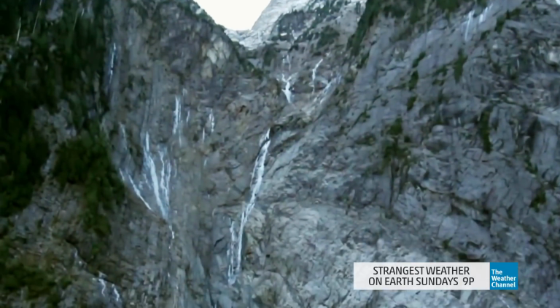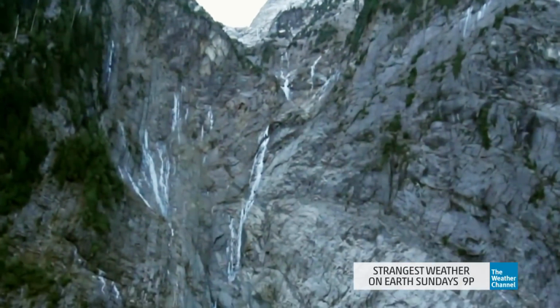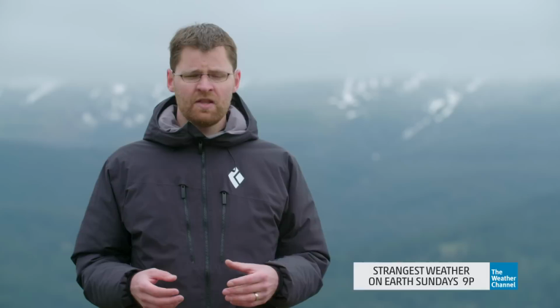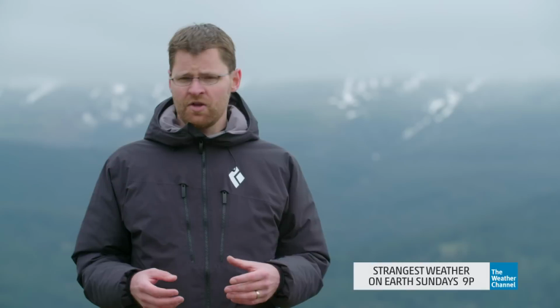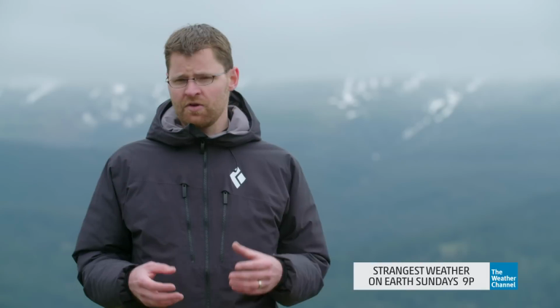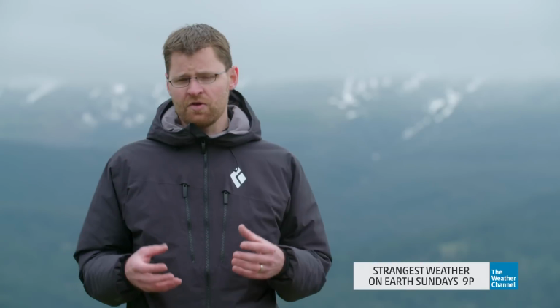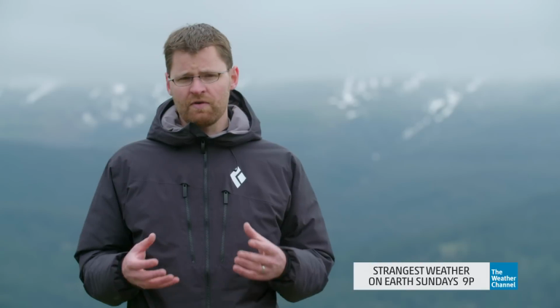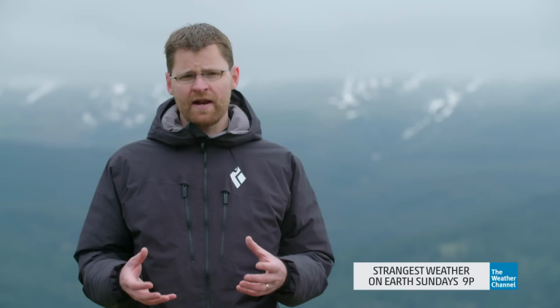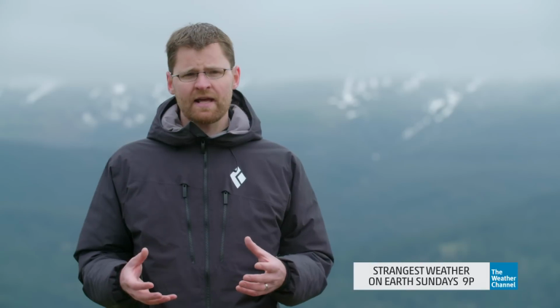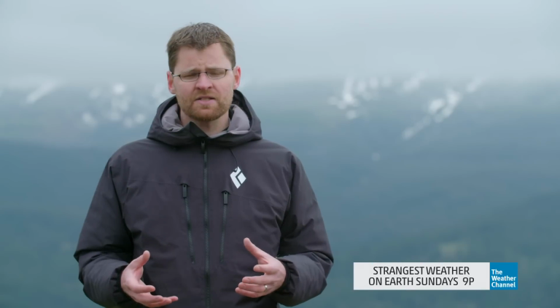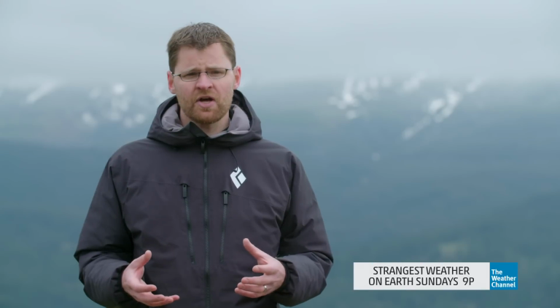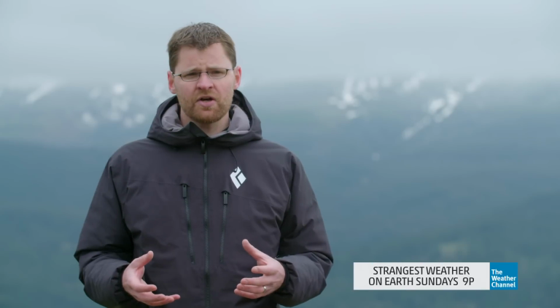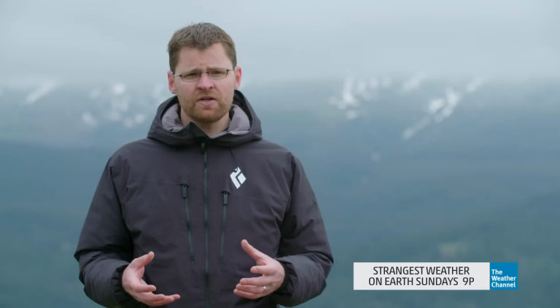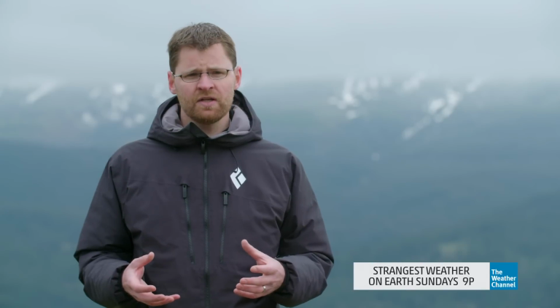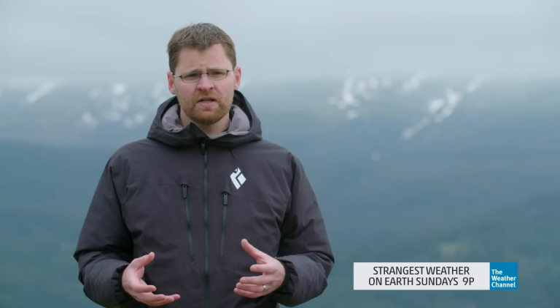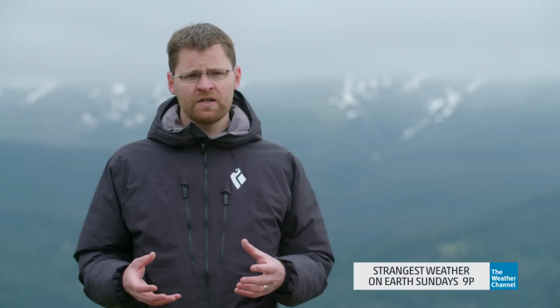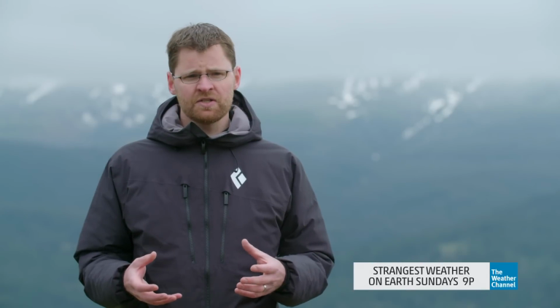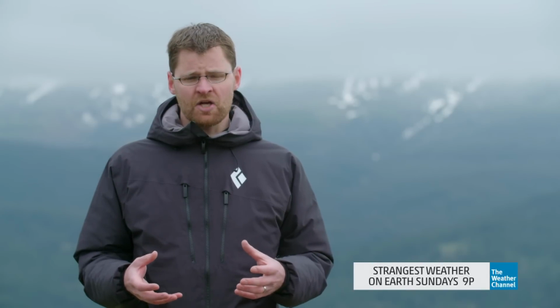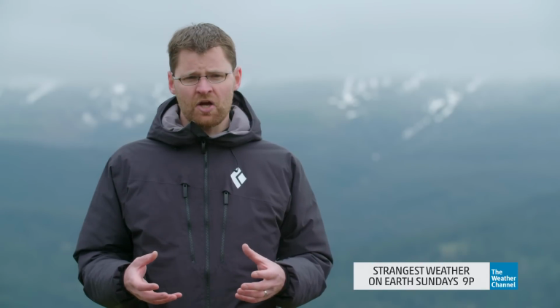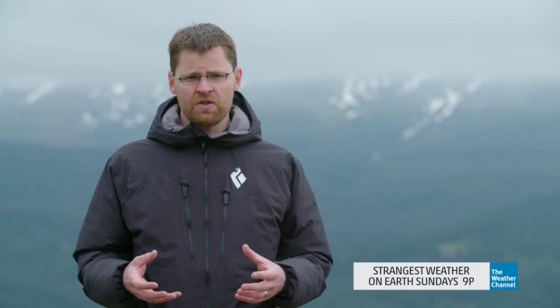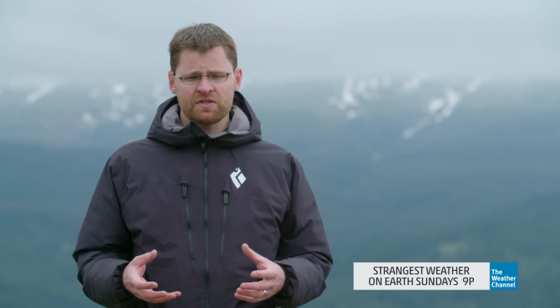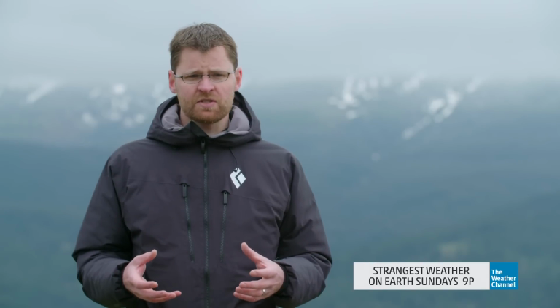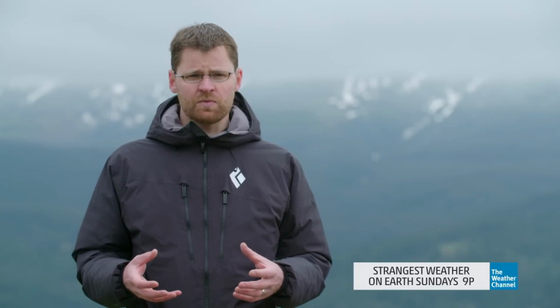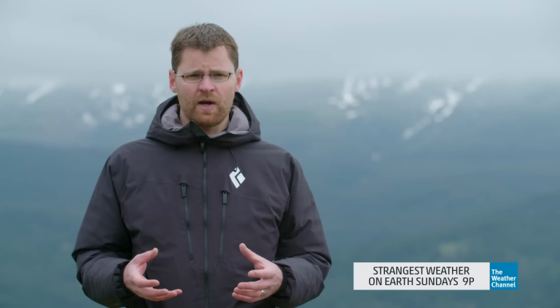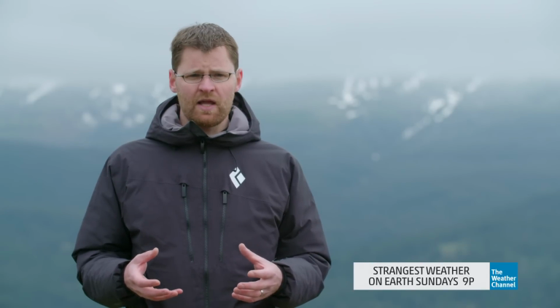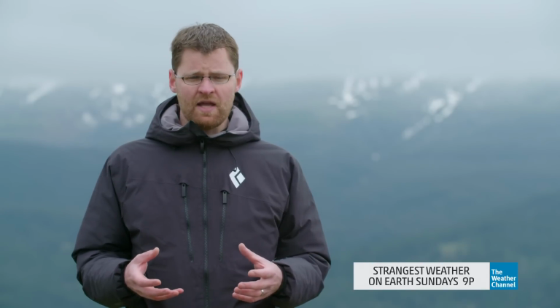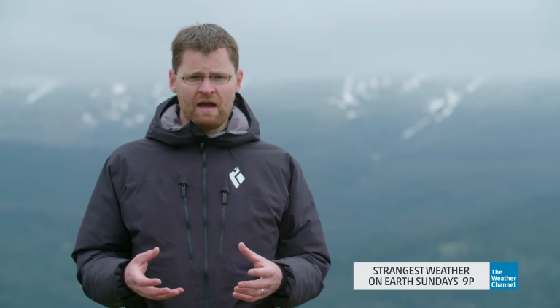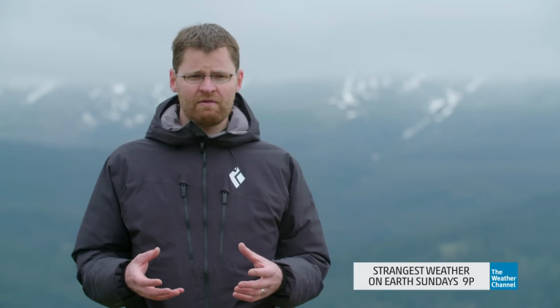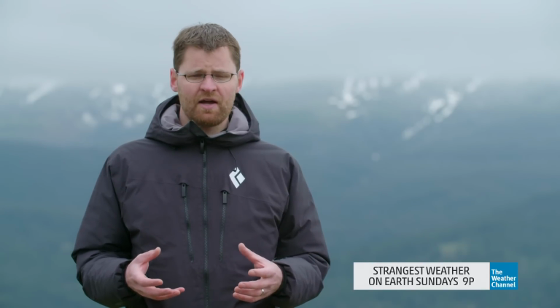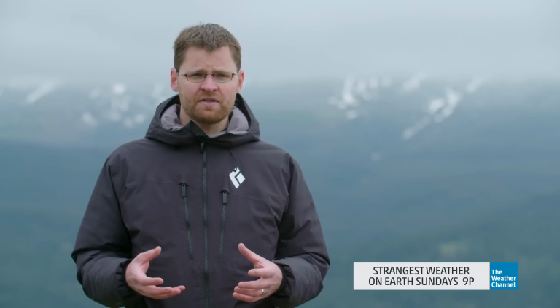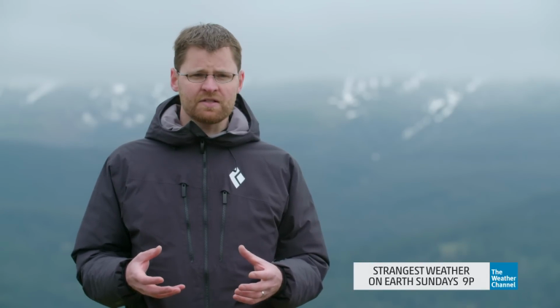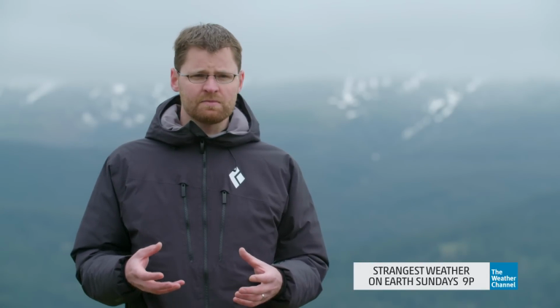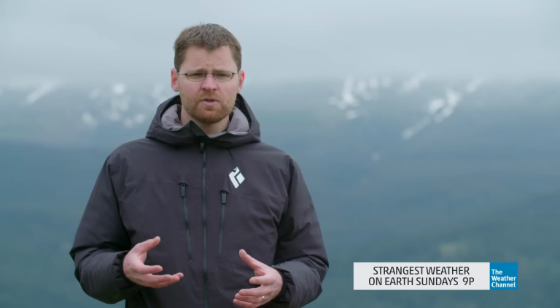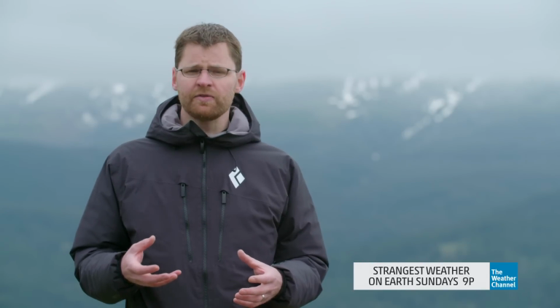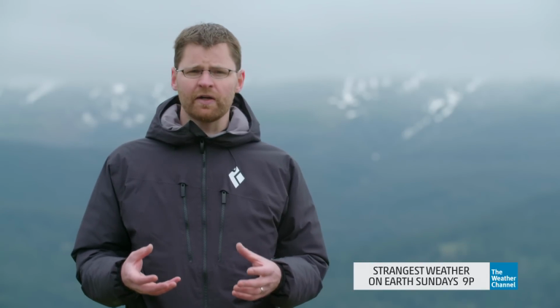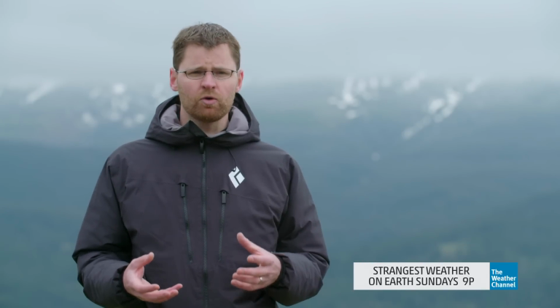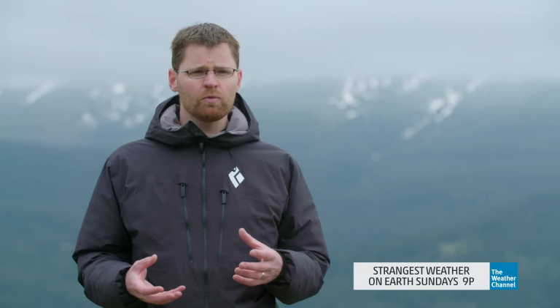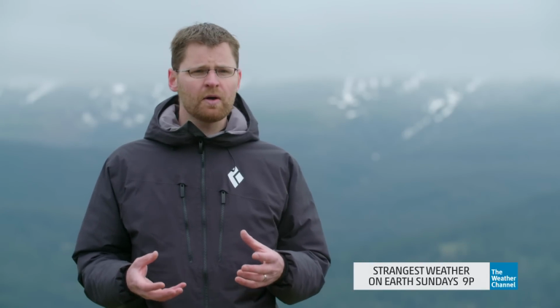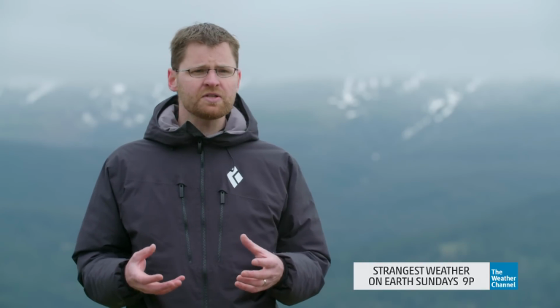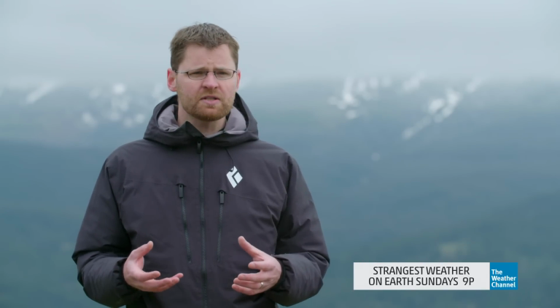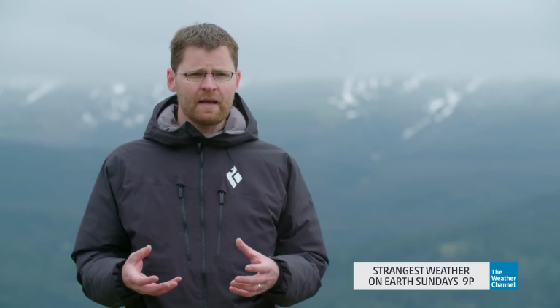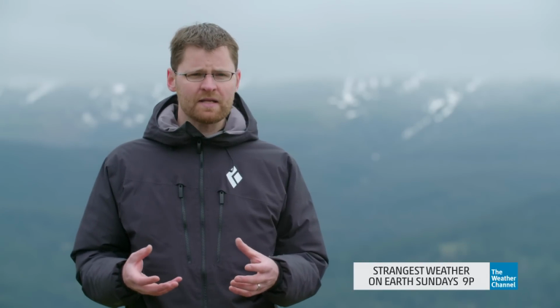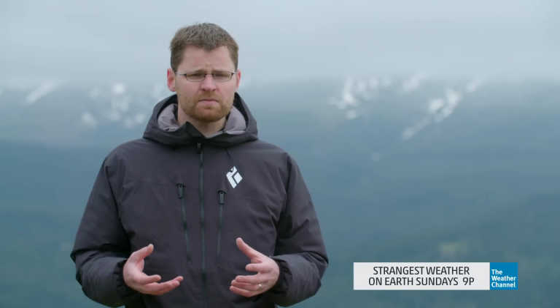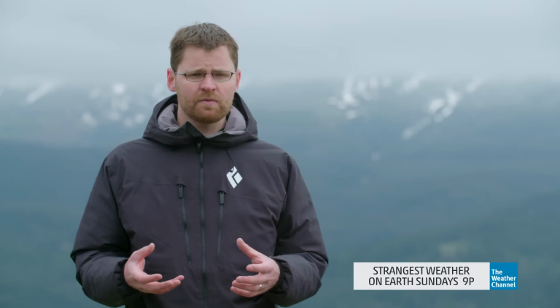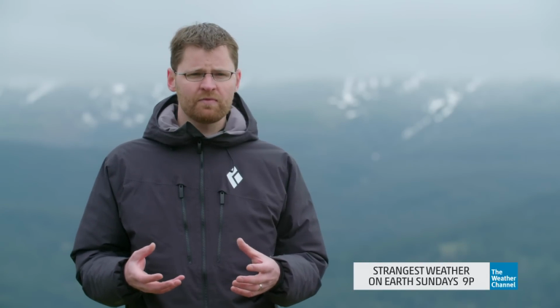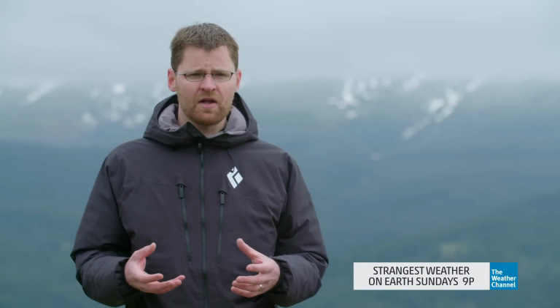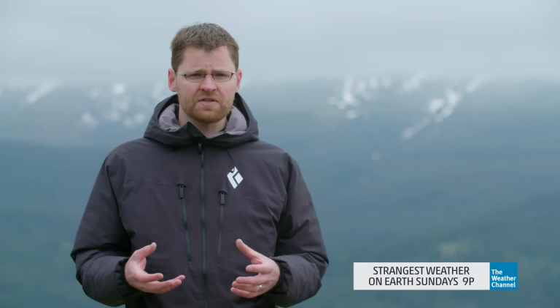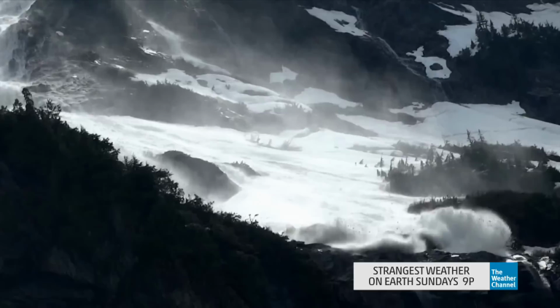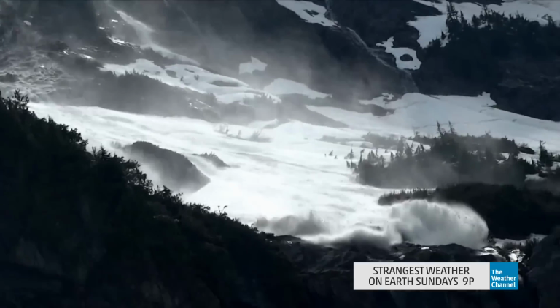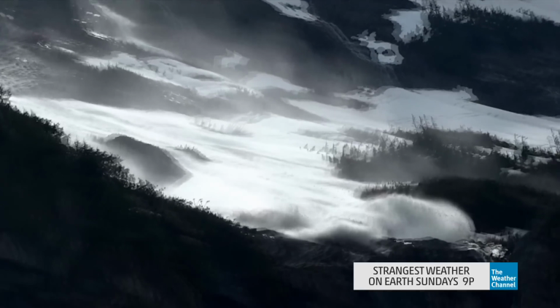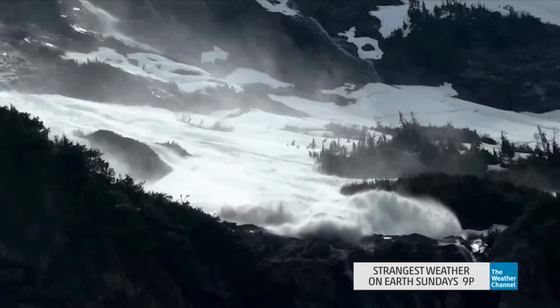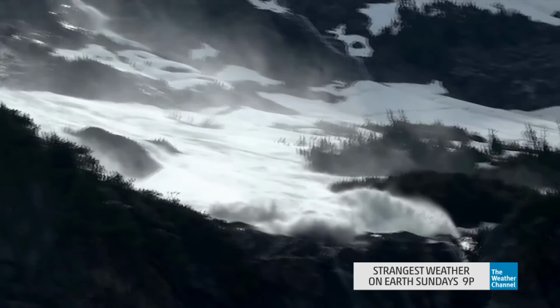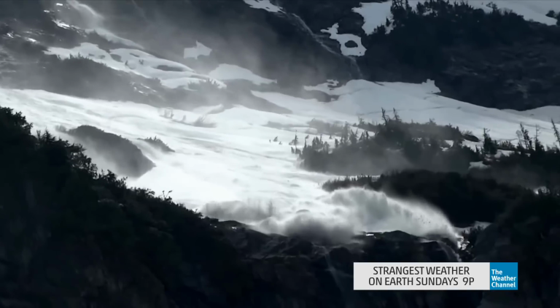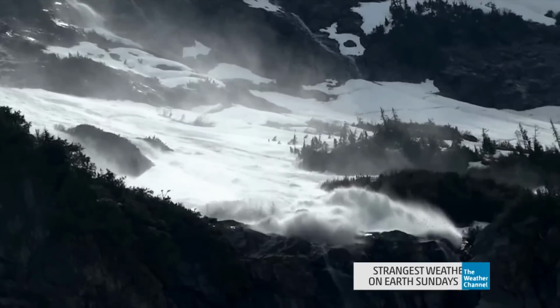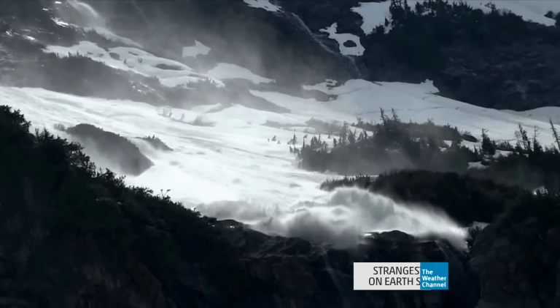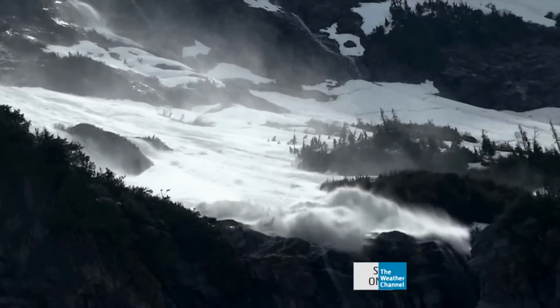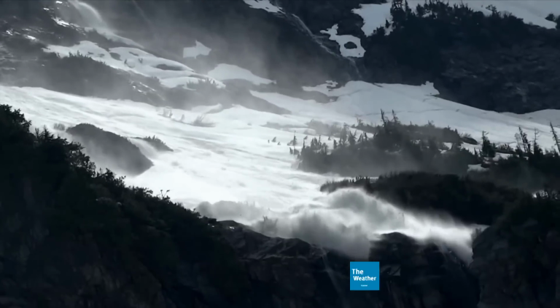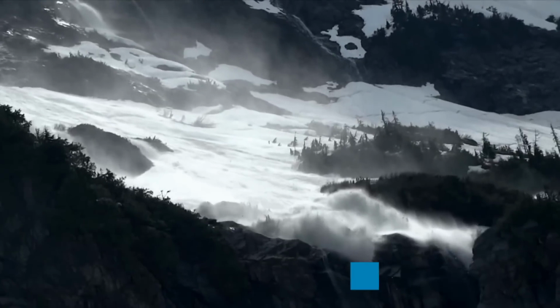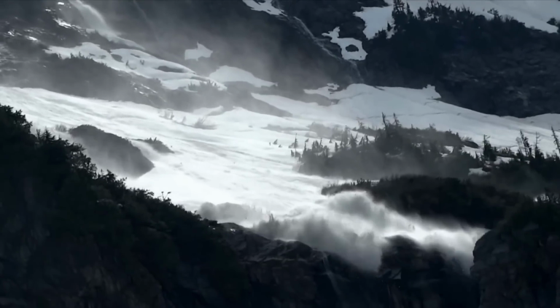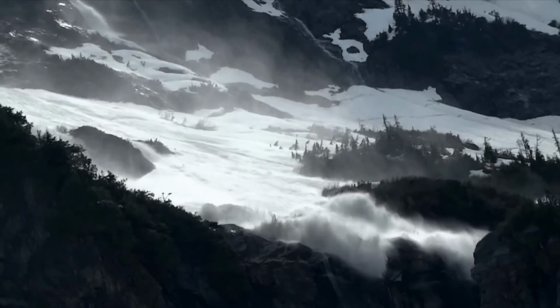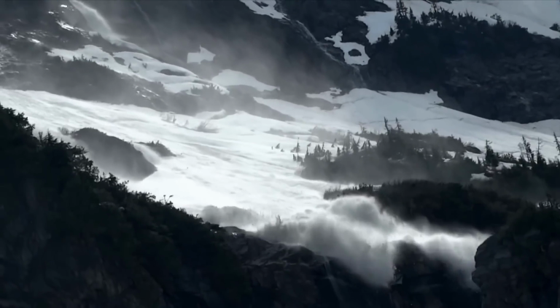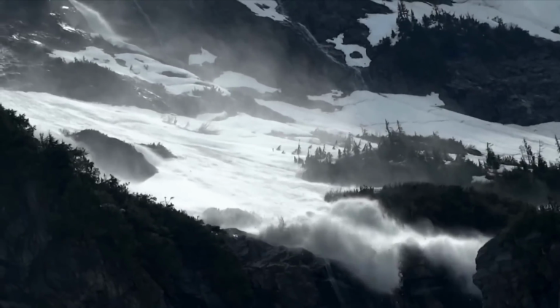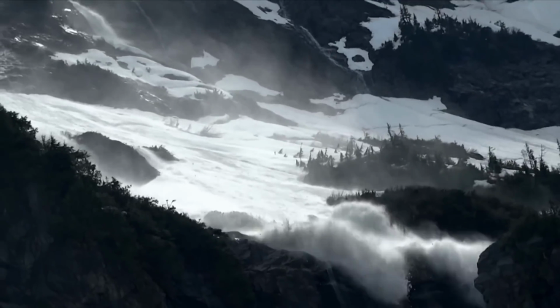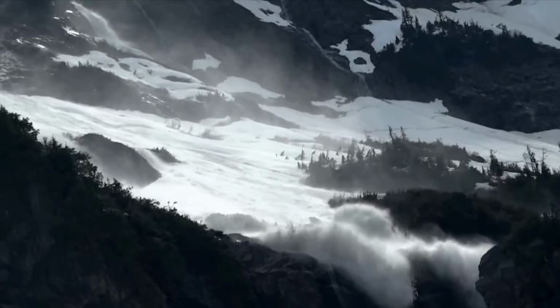They're in the run-out zone, so this is where the avalanche is moving at almost the maximum velocity. Oh my god!